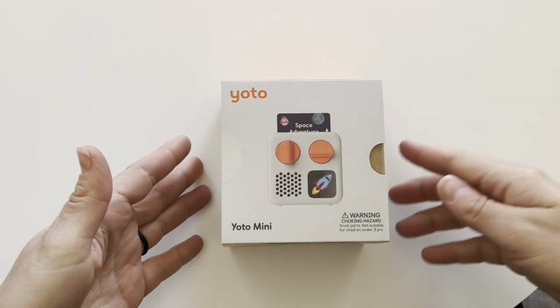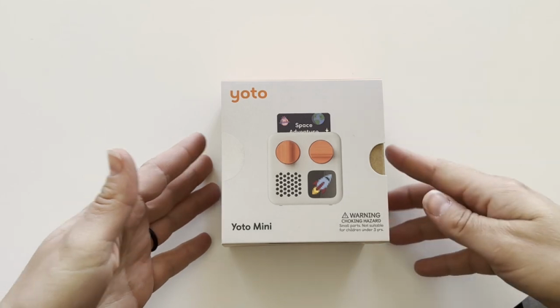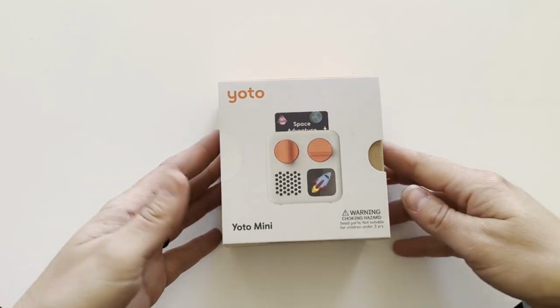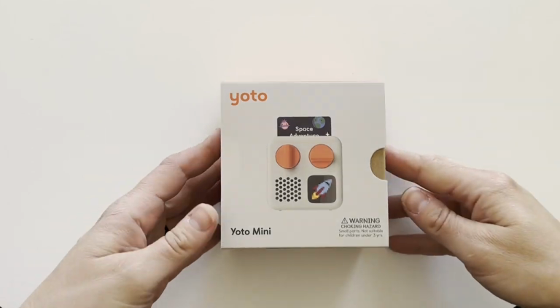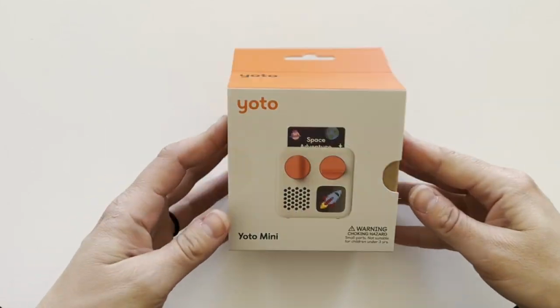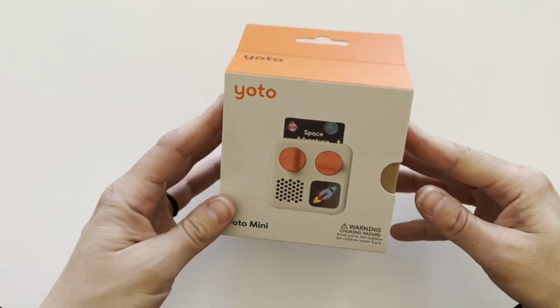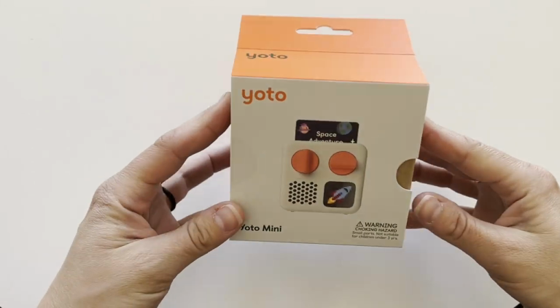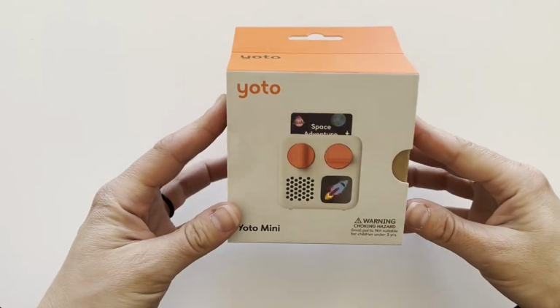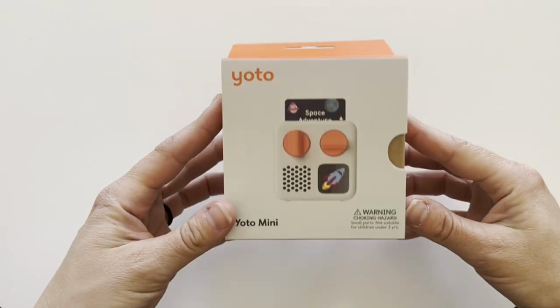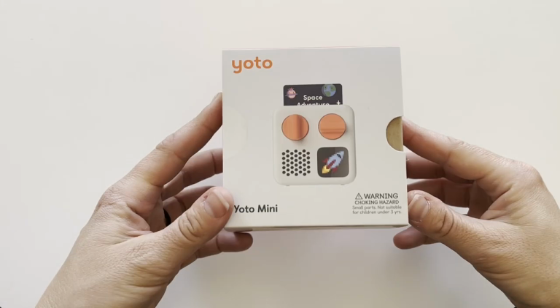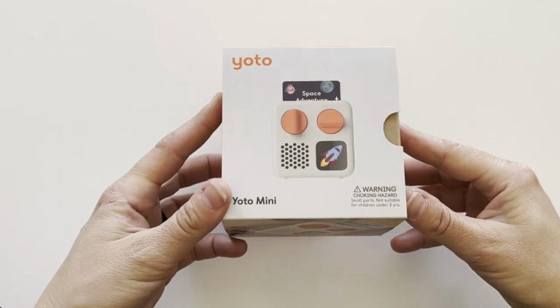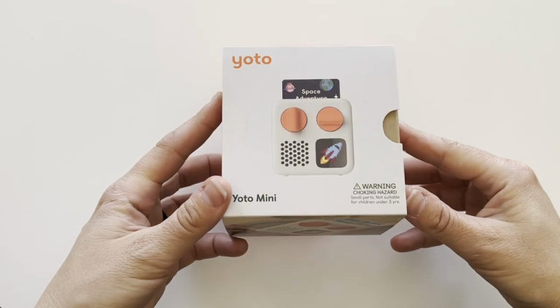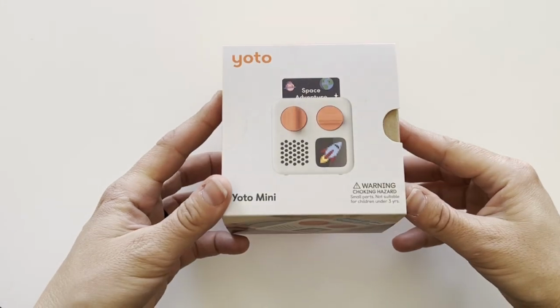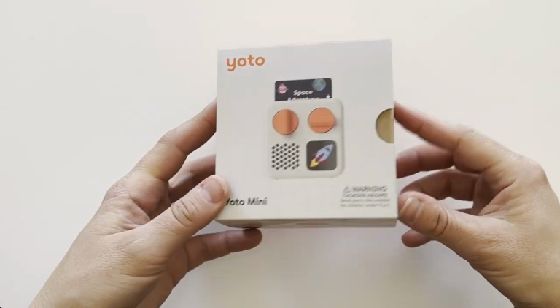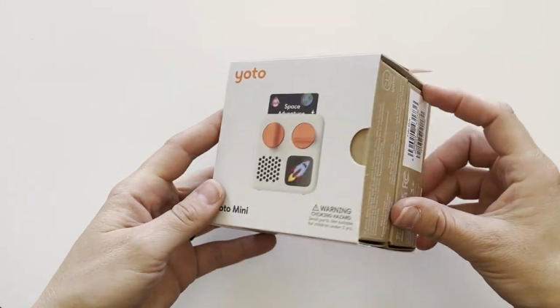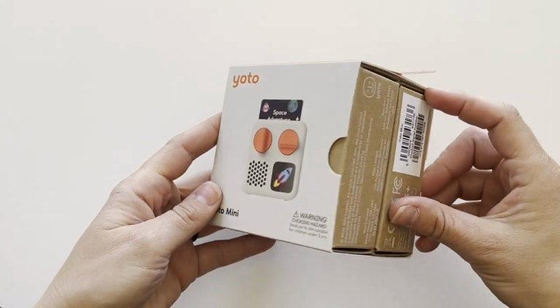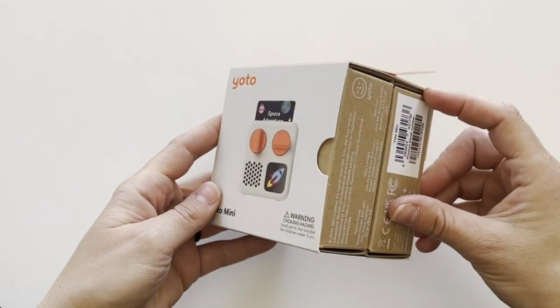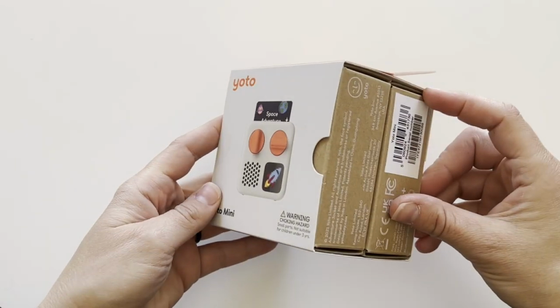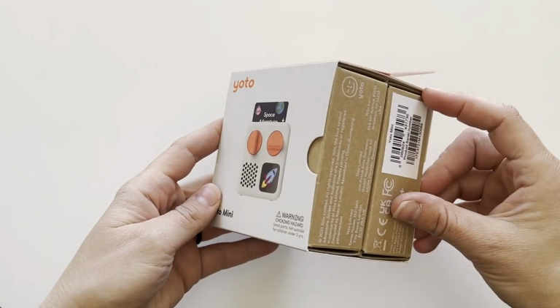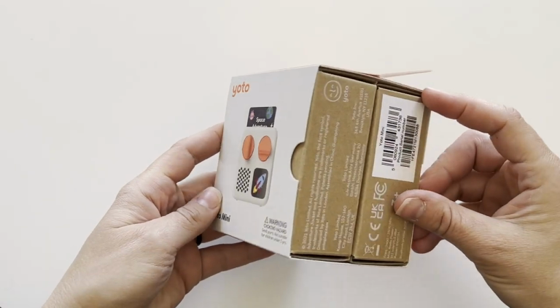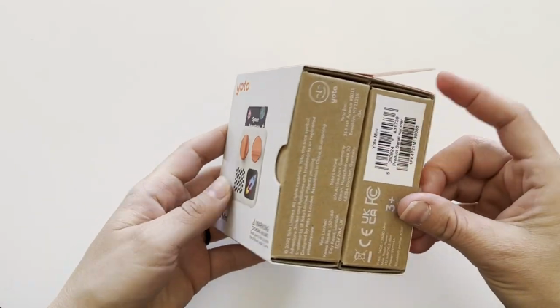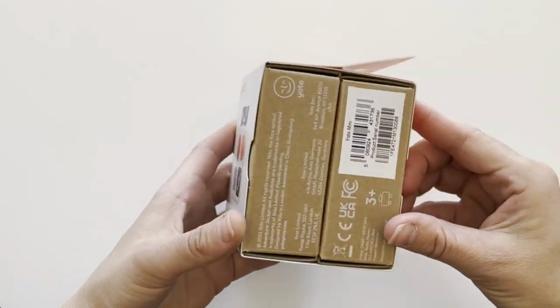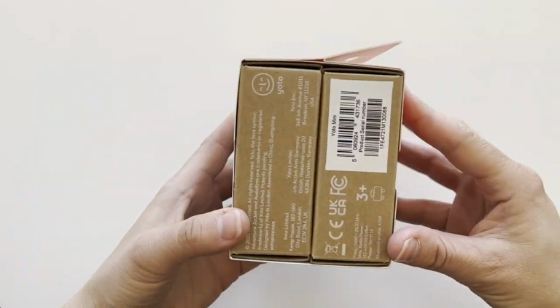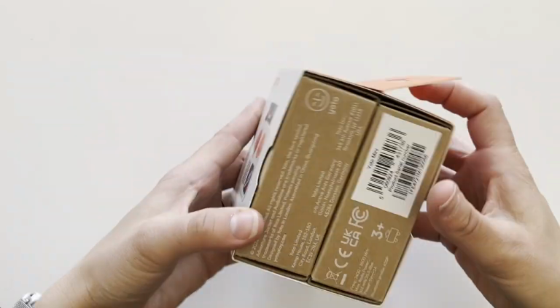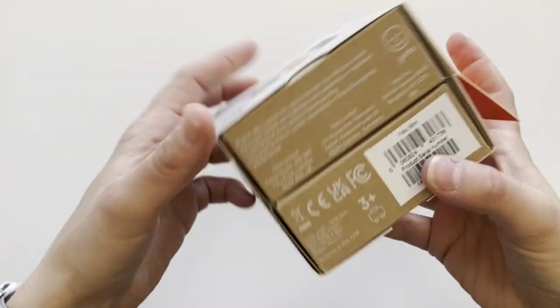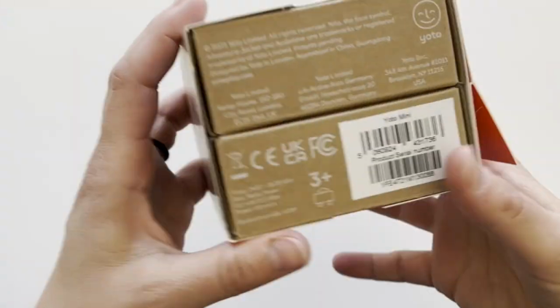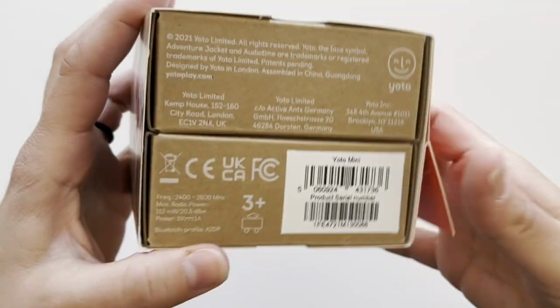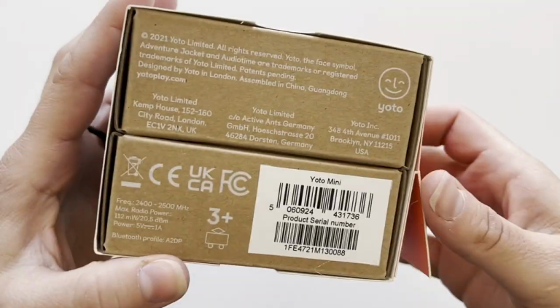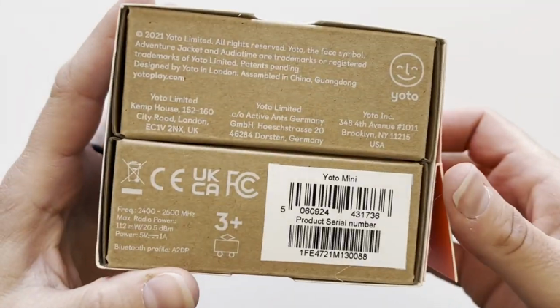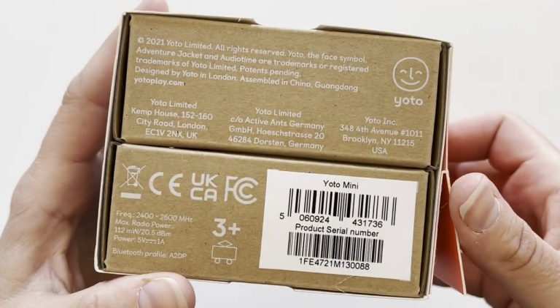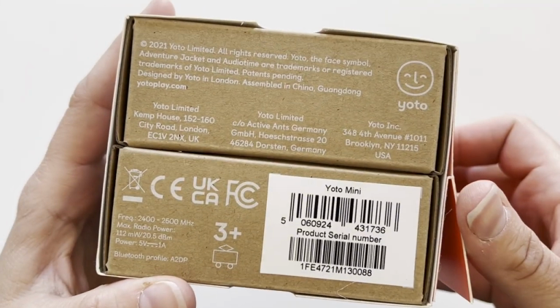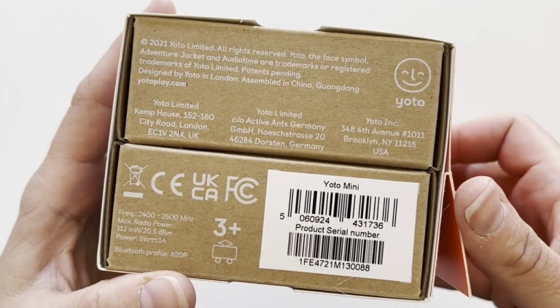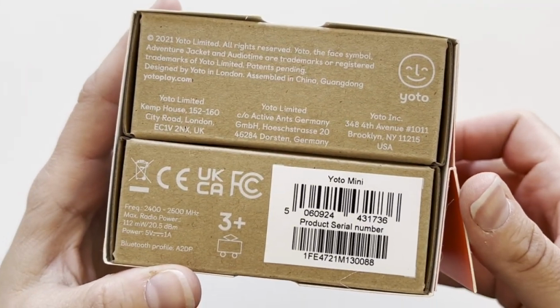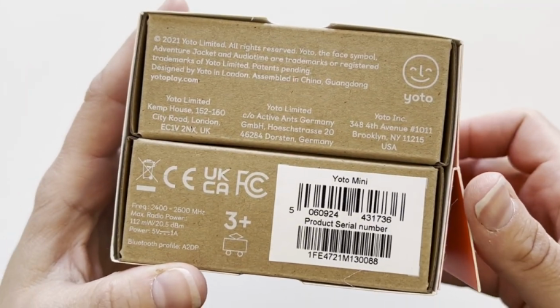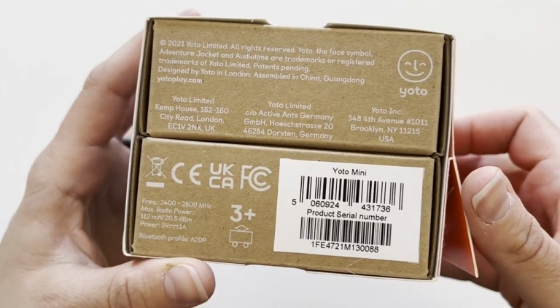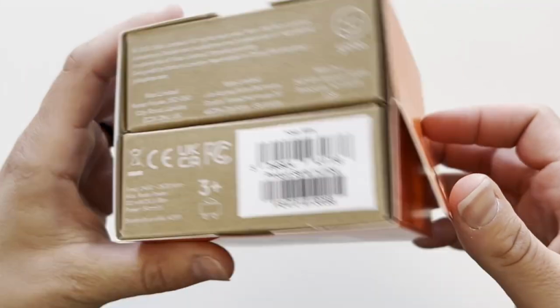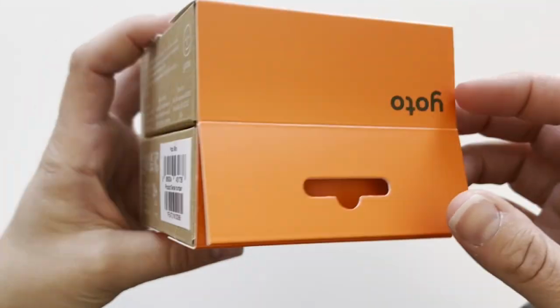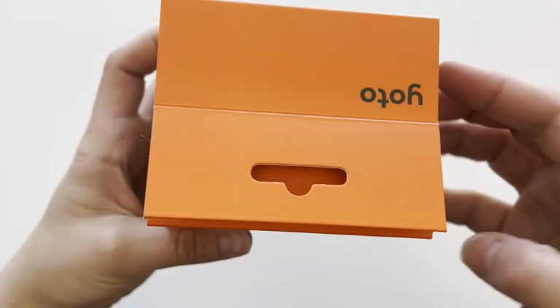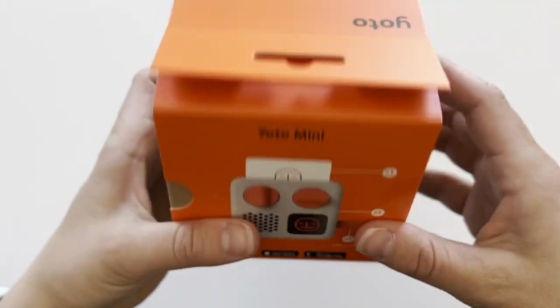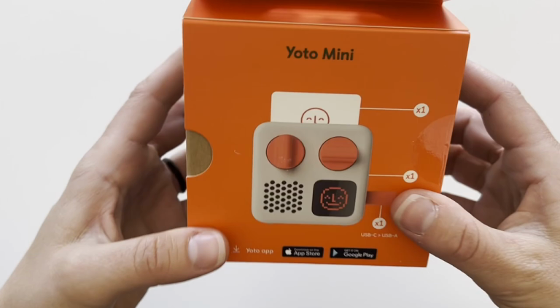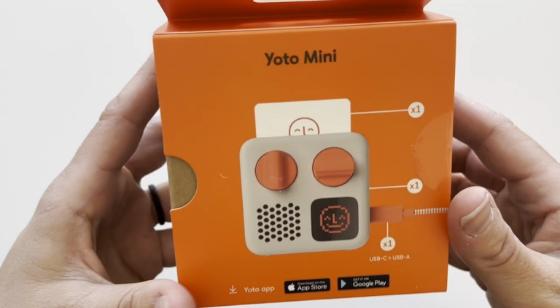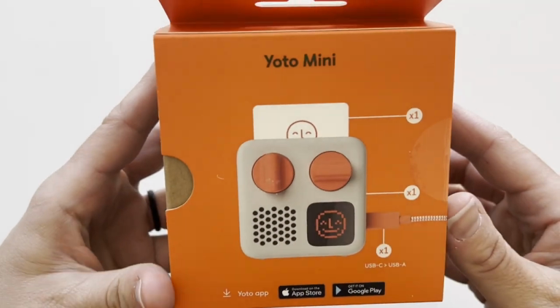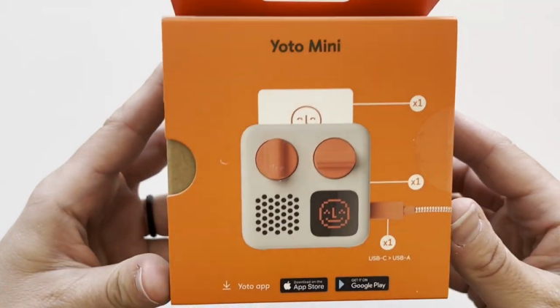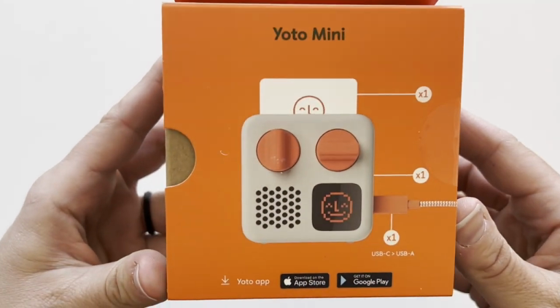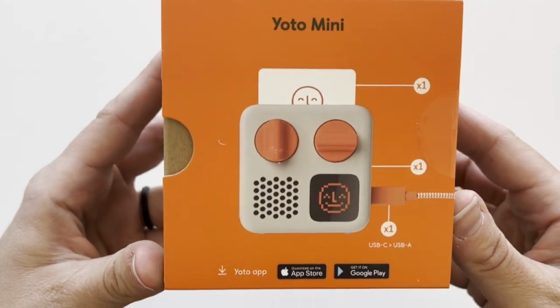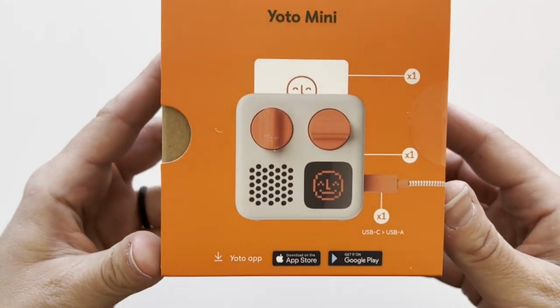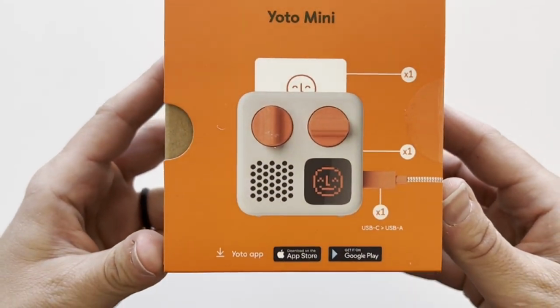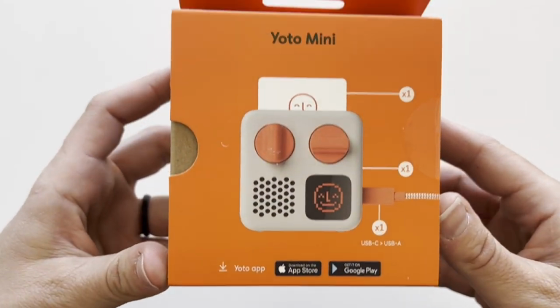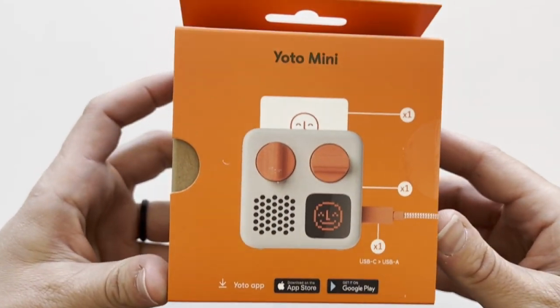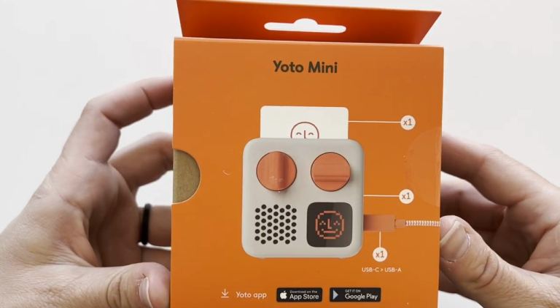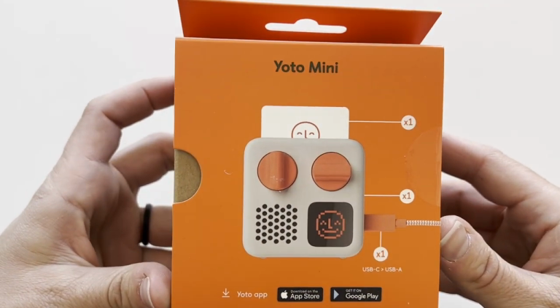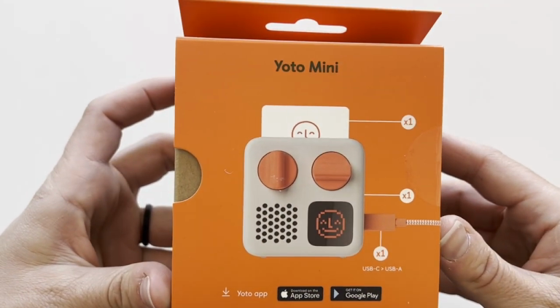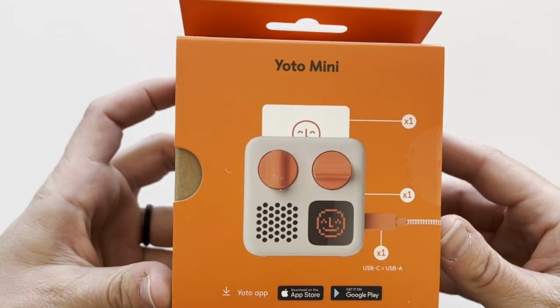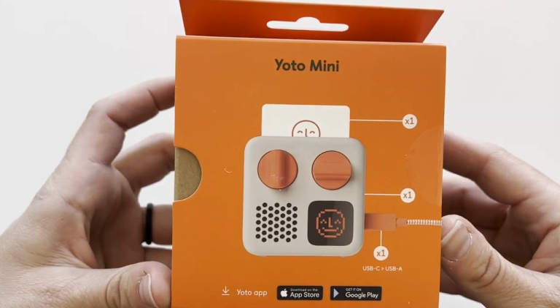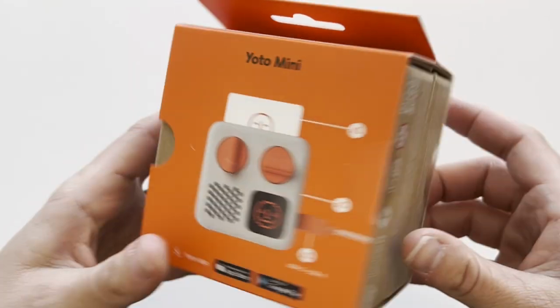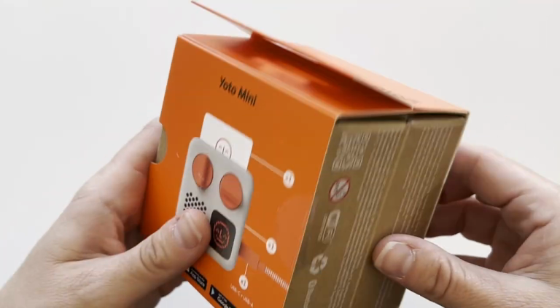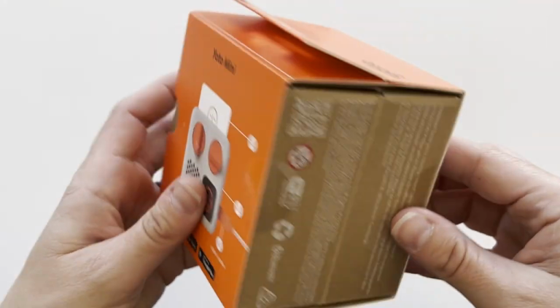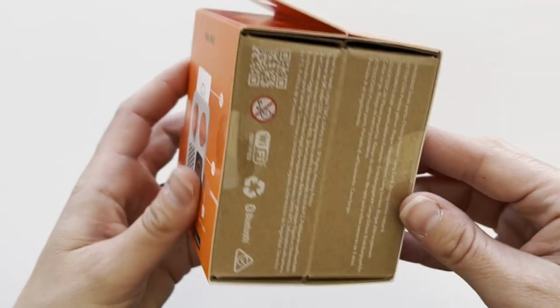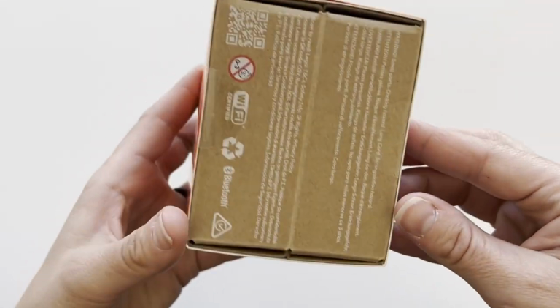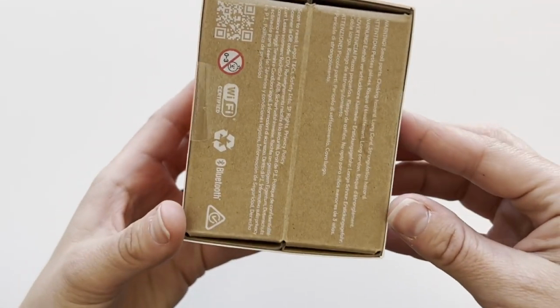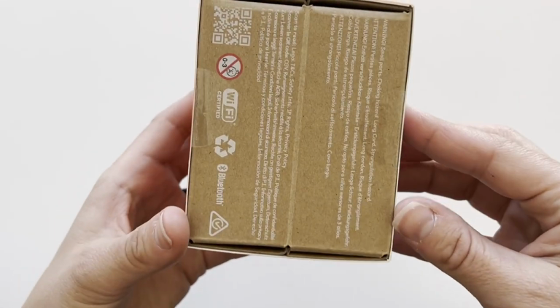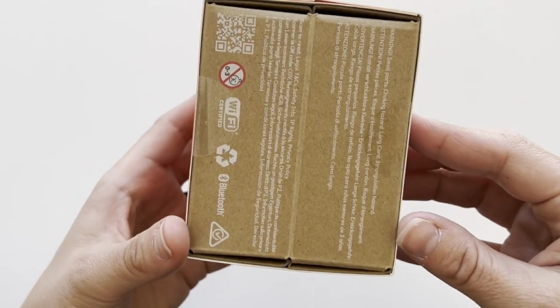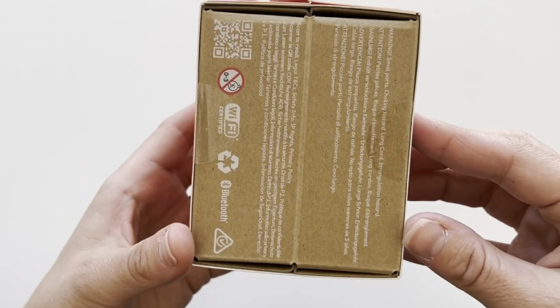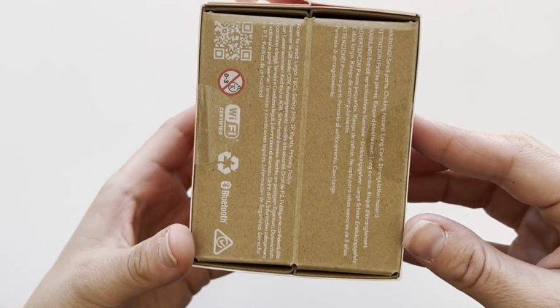First we have the Yodo Mini, and this is what it says in the packaging.